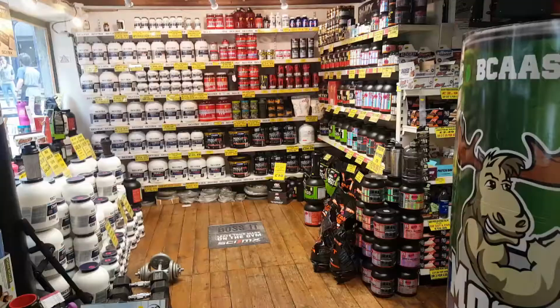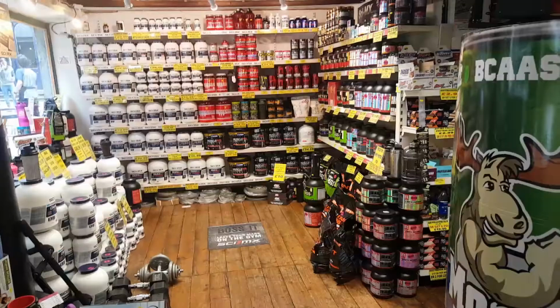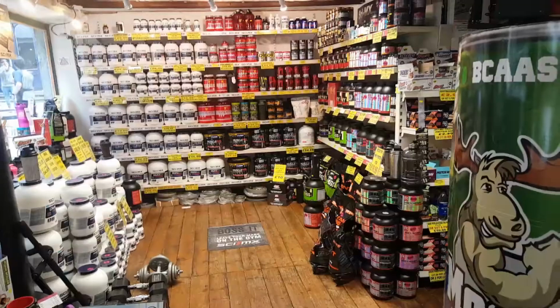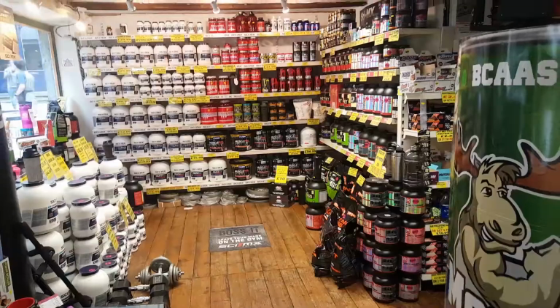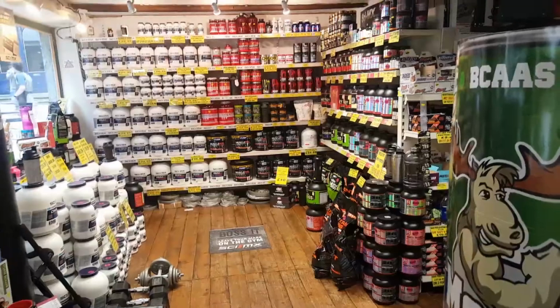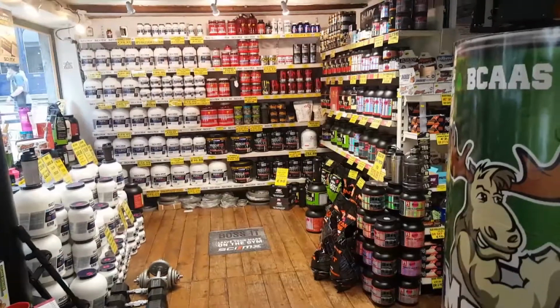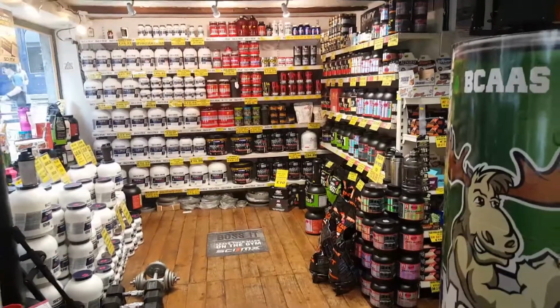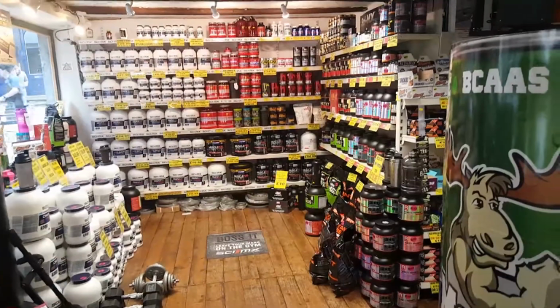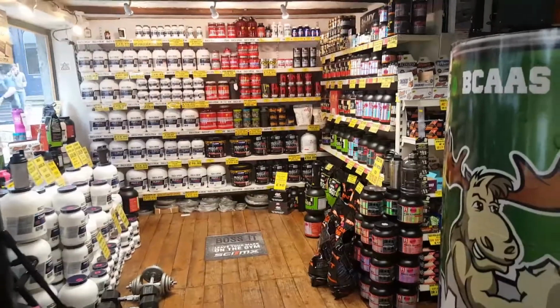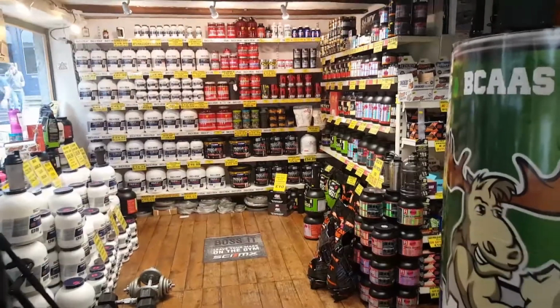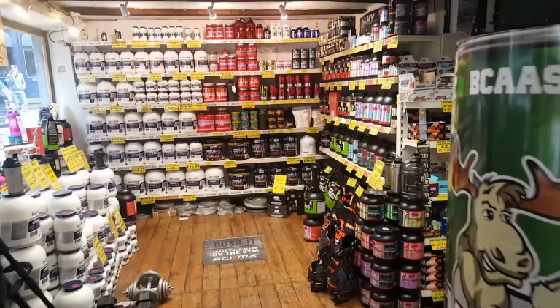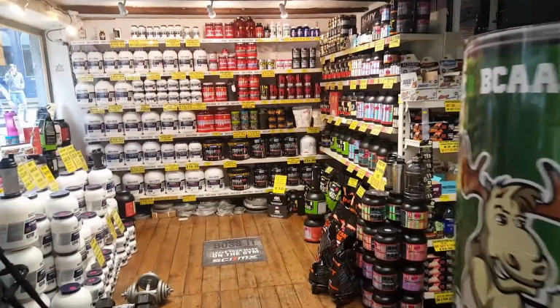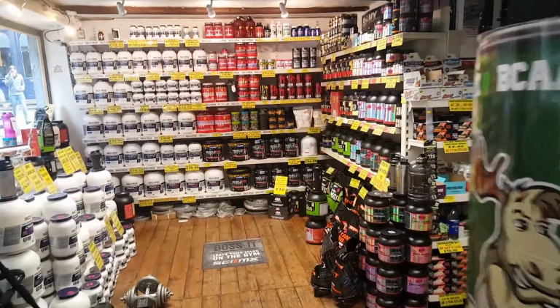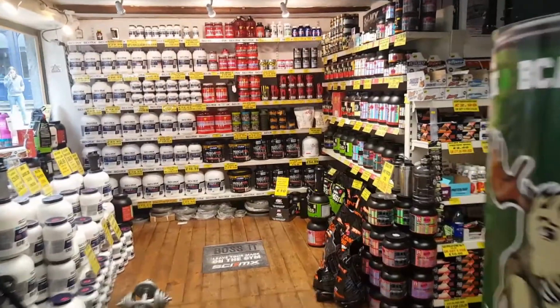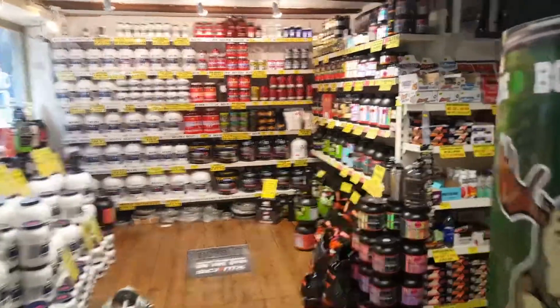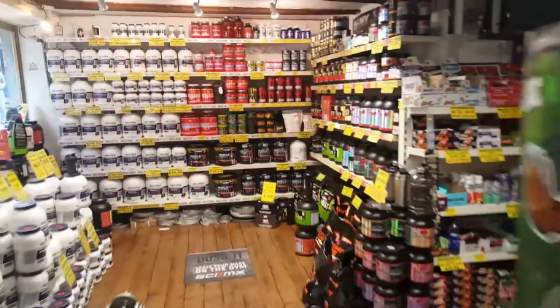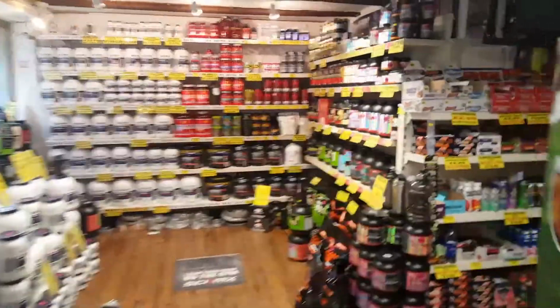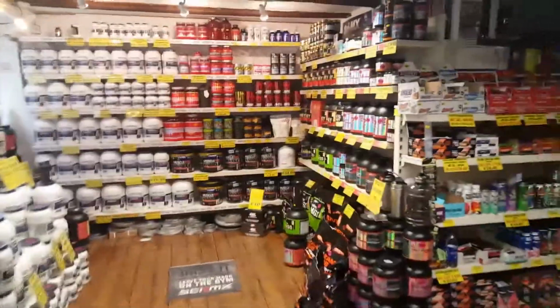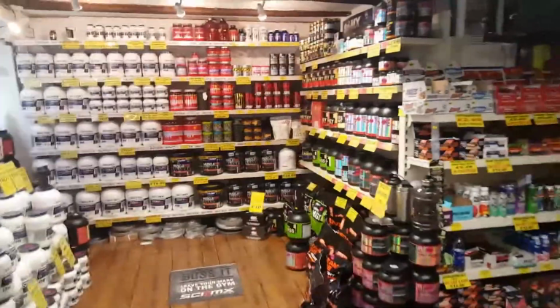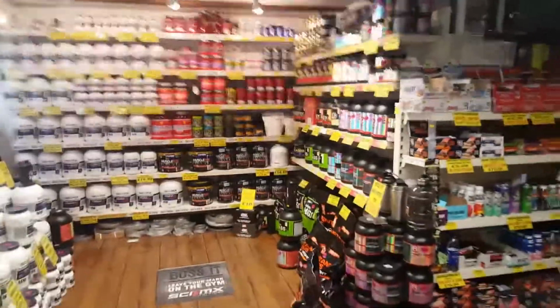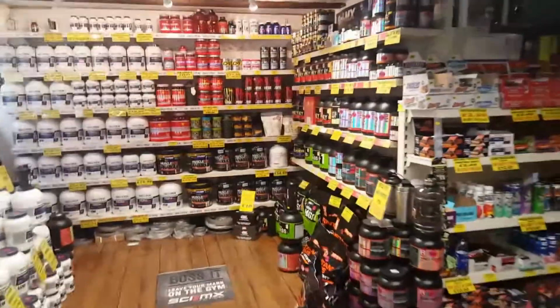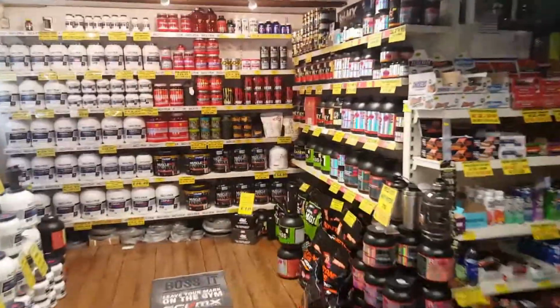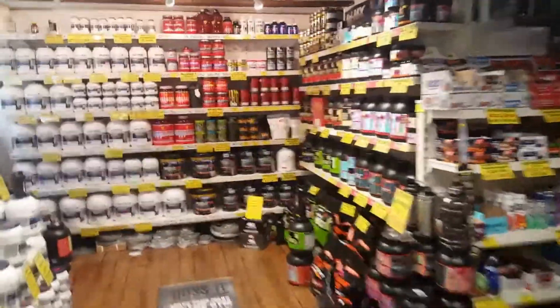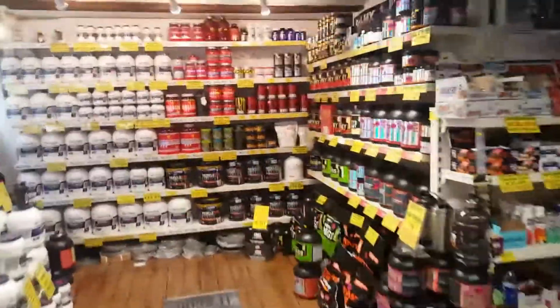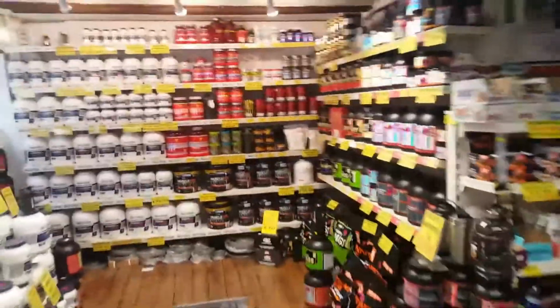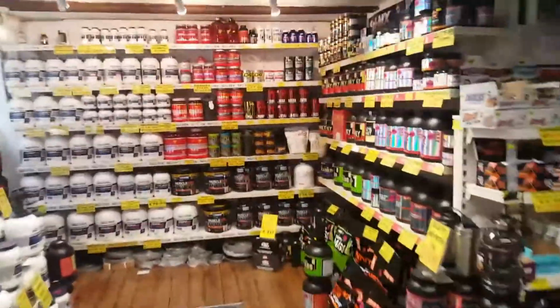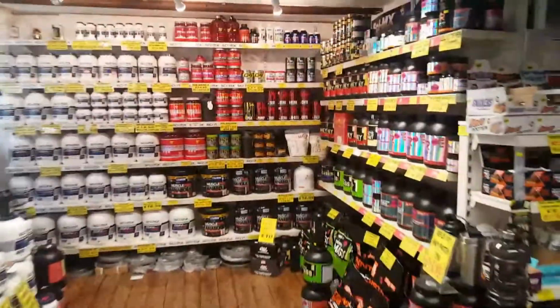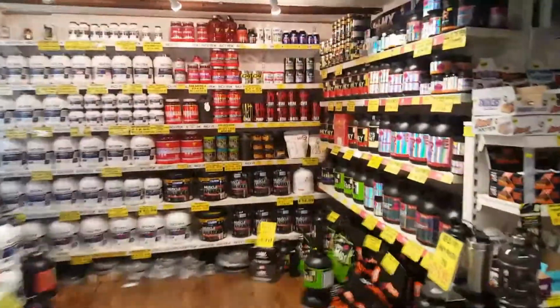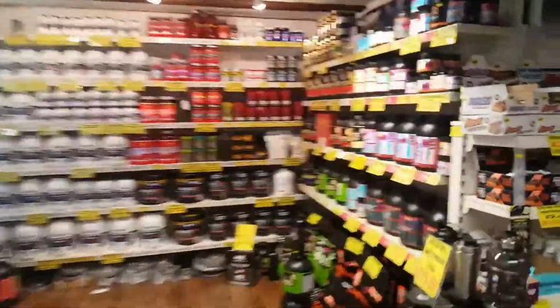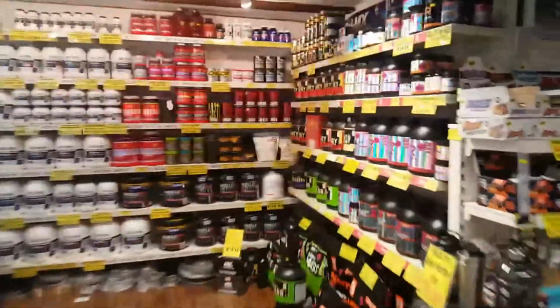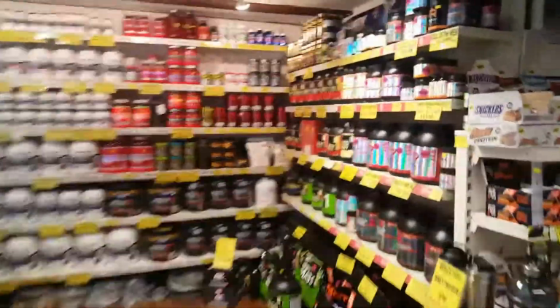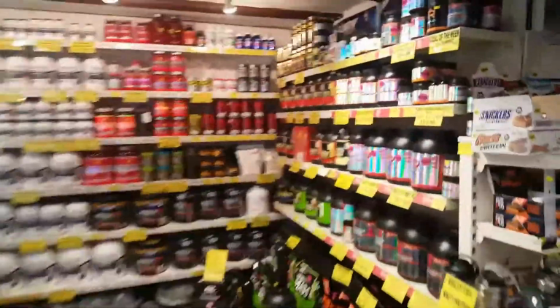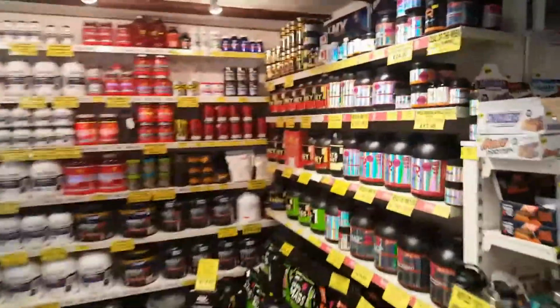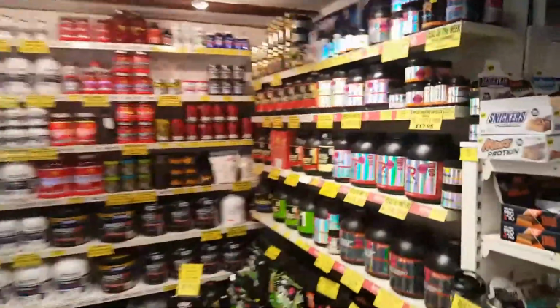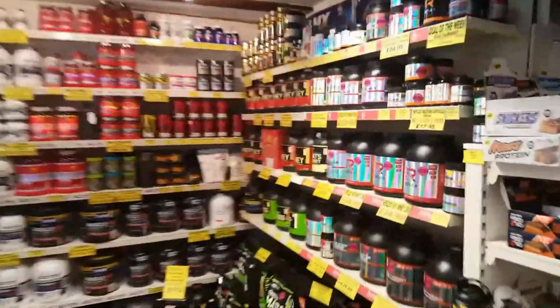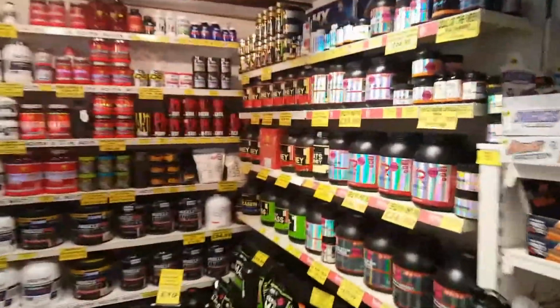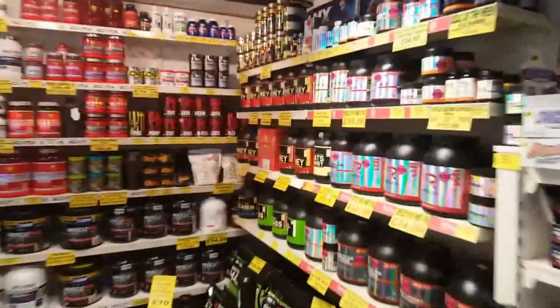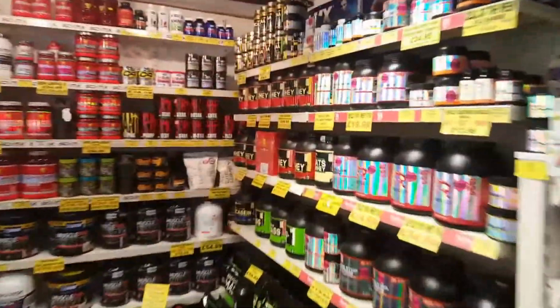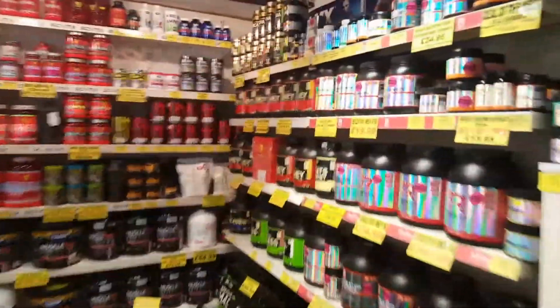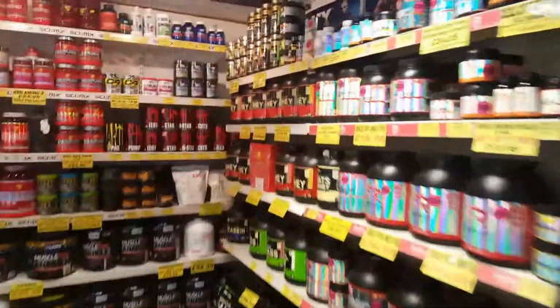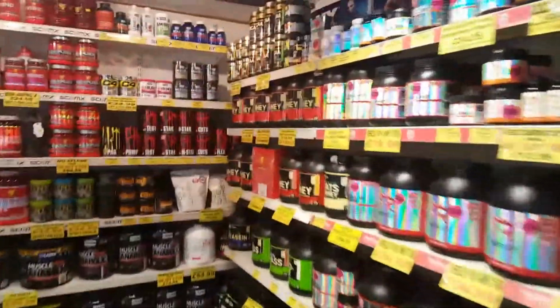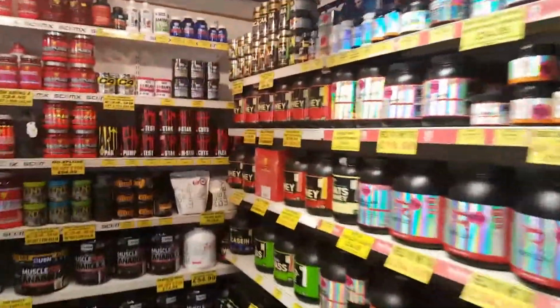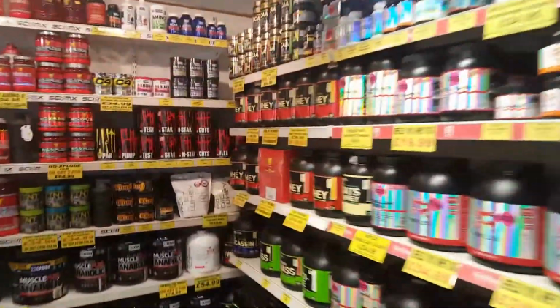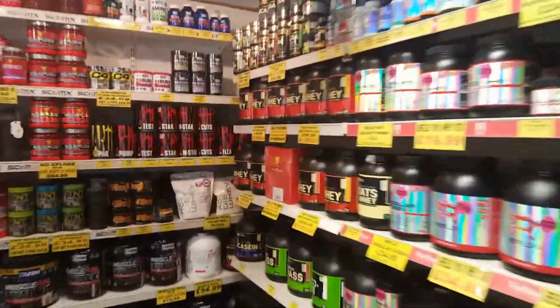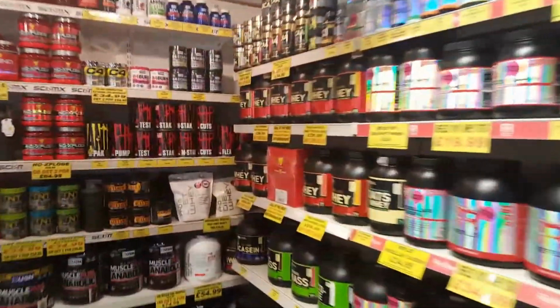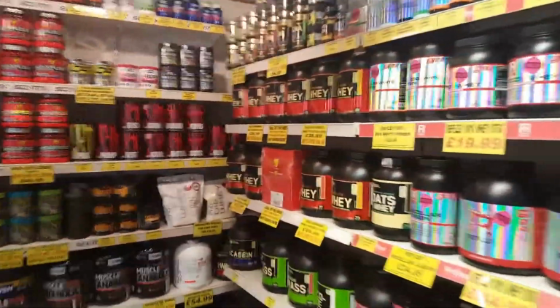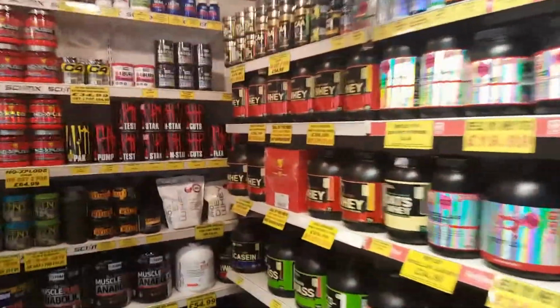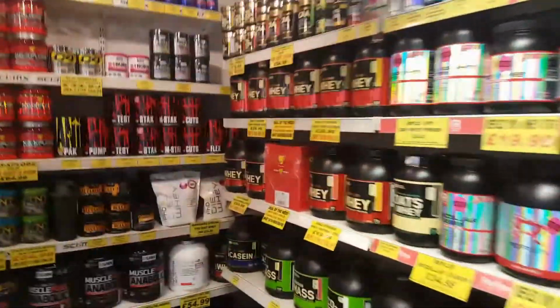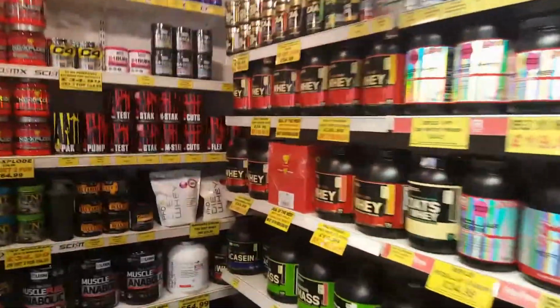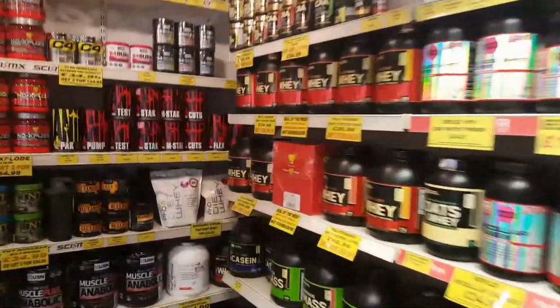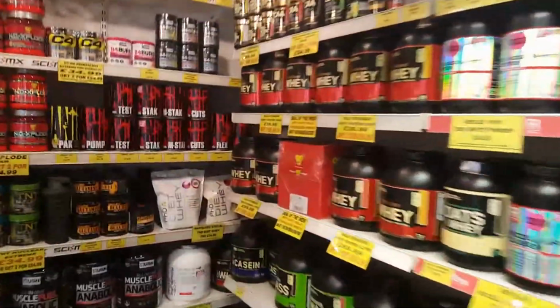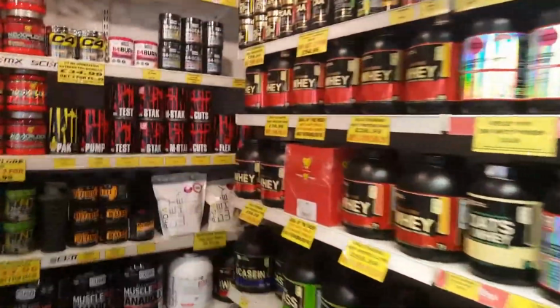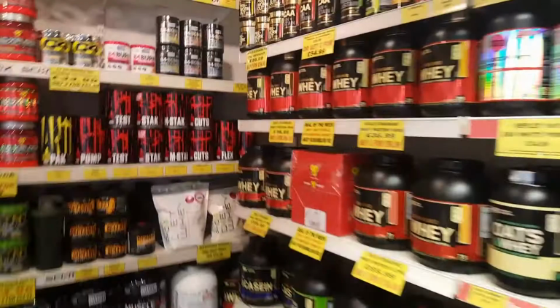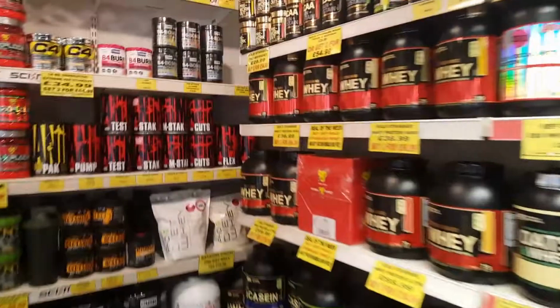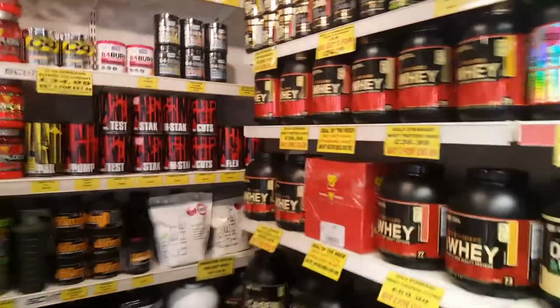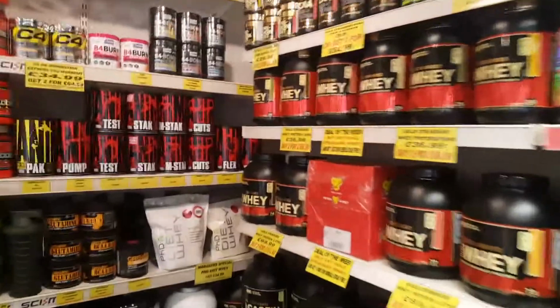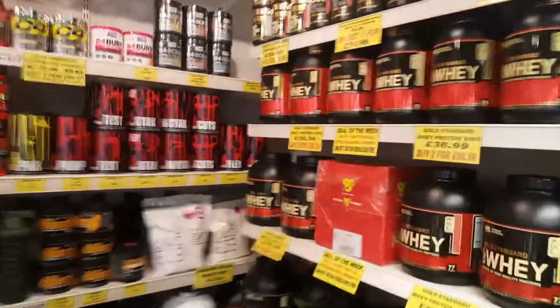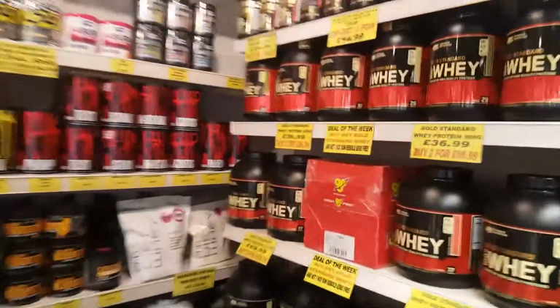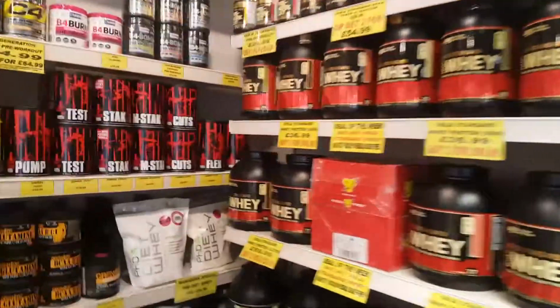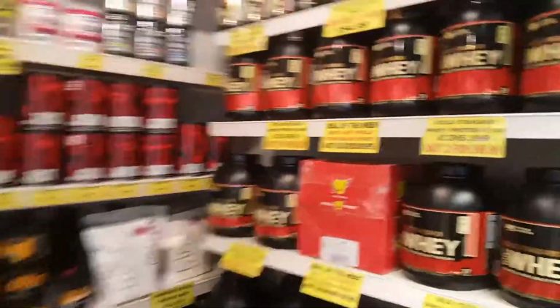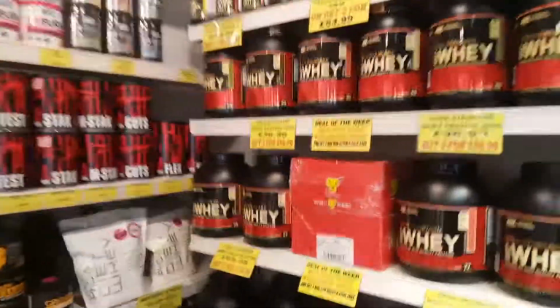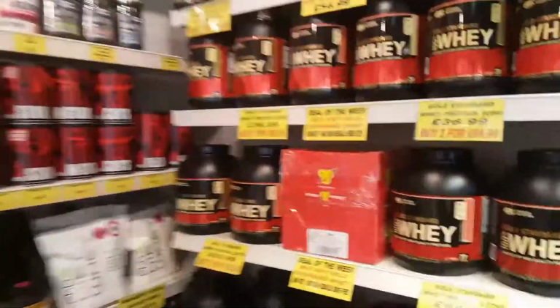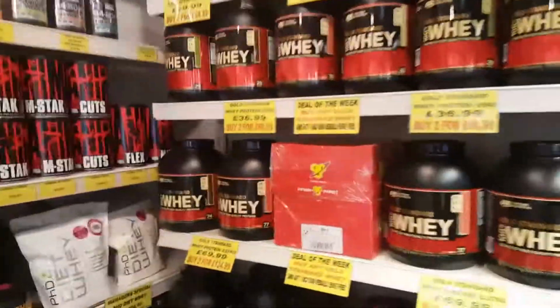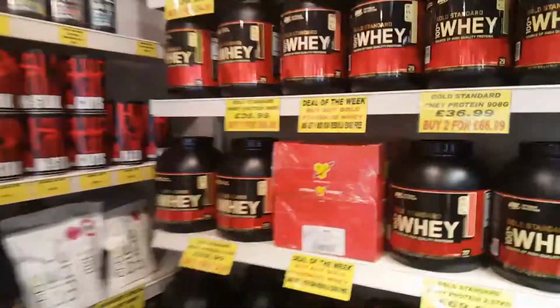Hi everyone, it's Heroes Fitness Store Norwich, Ipswich and Colchester, and this is the deal of the week.